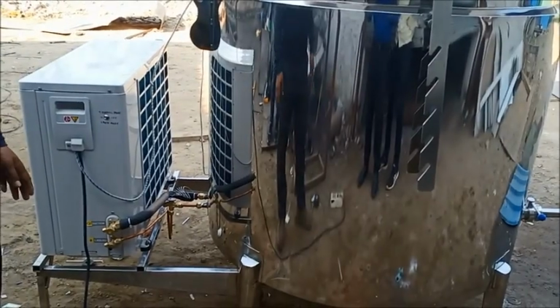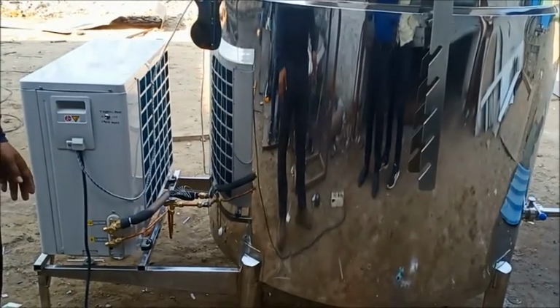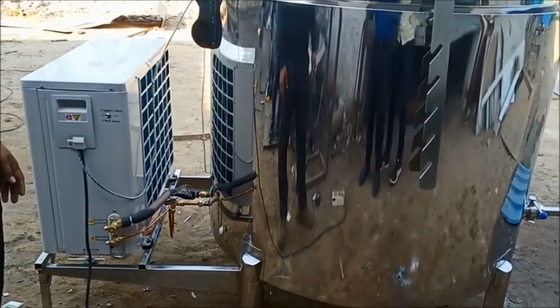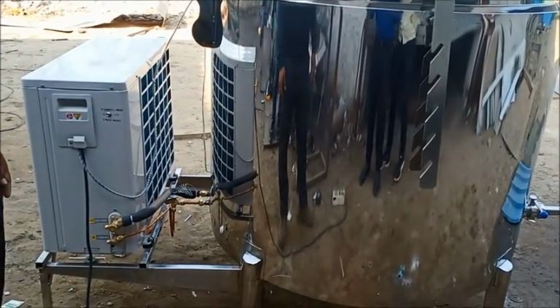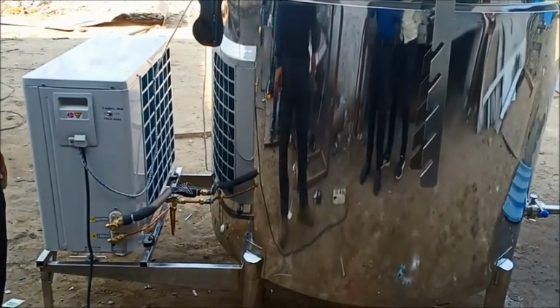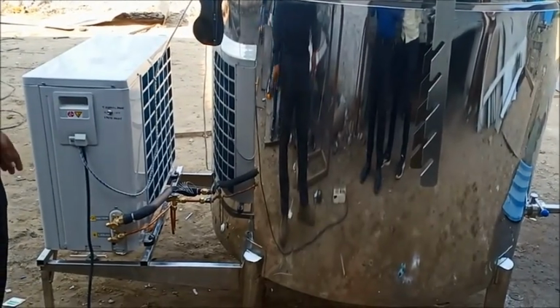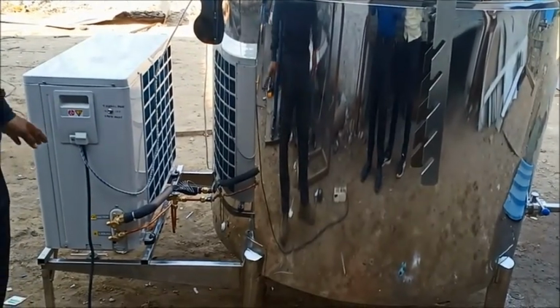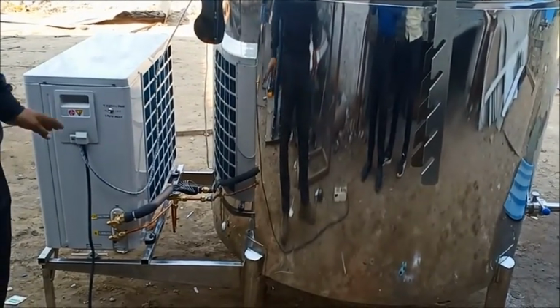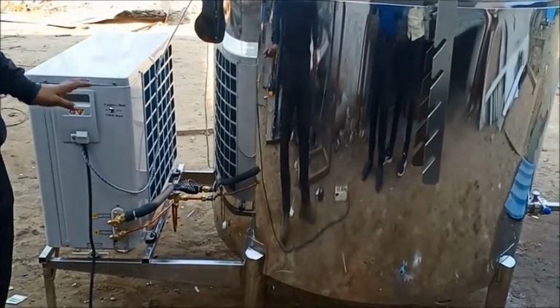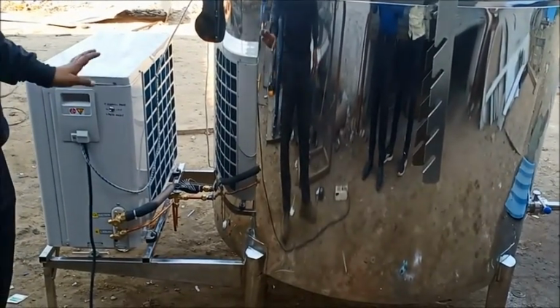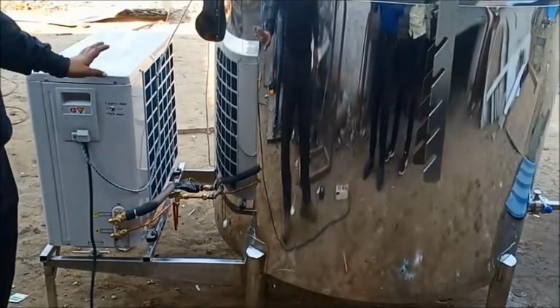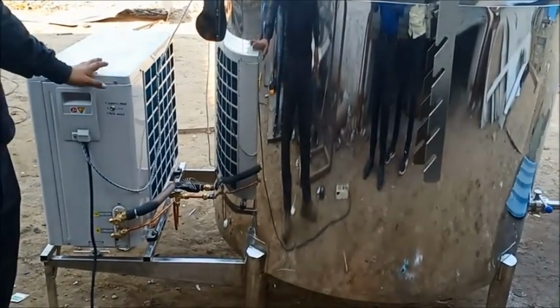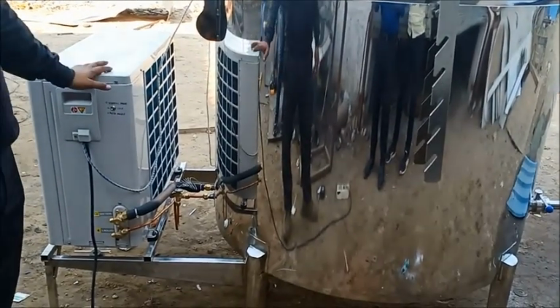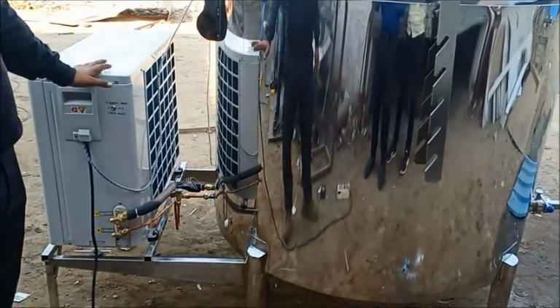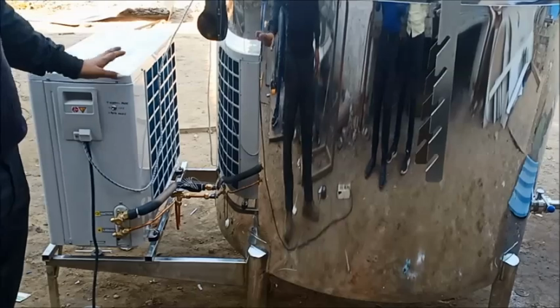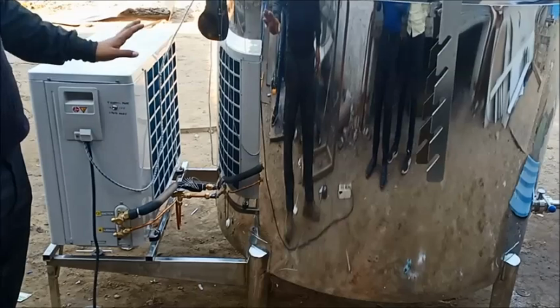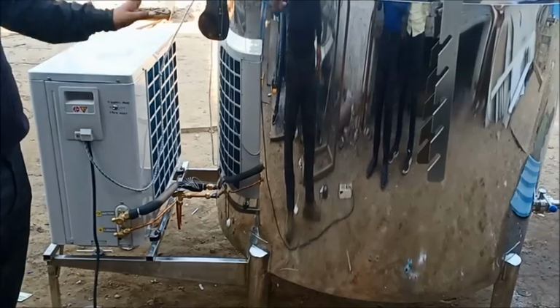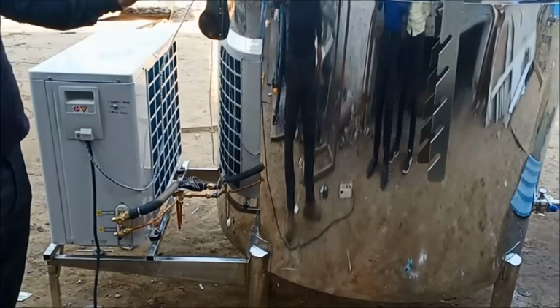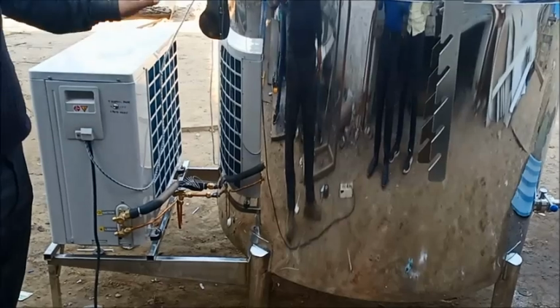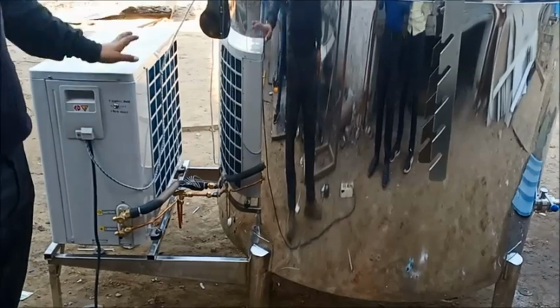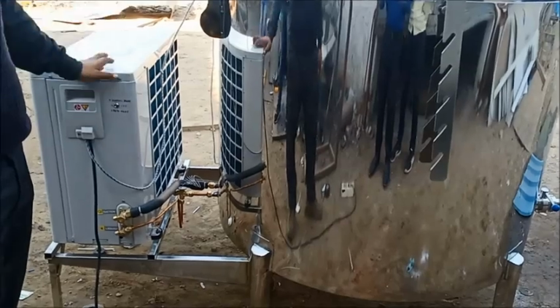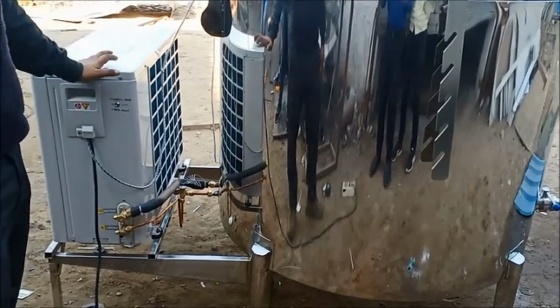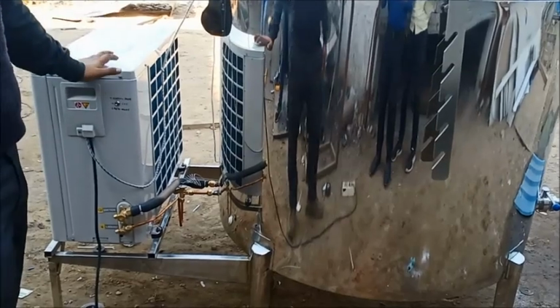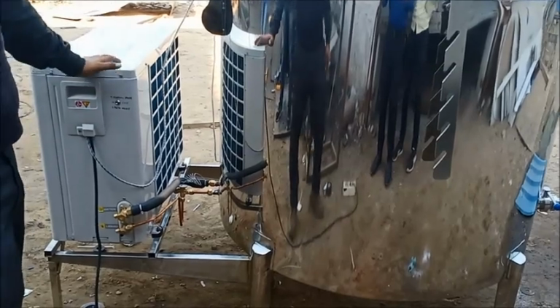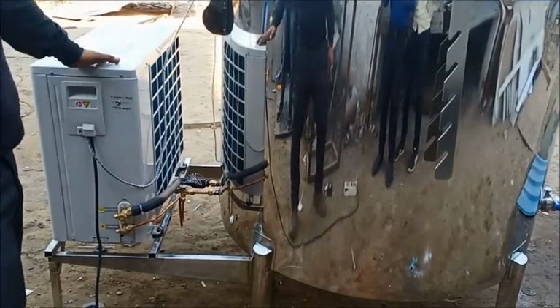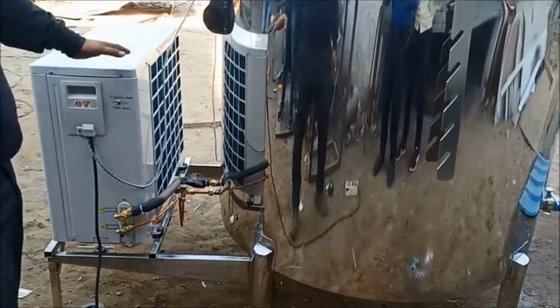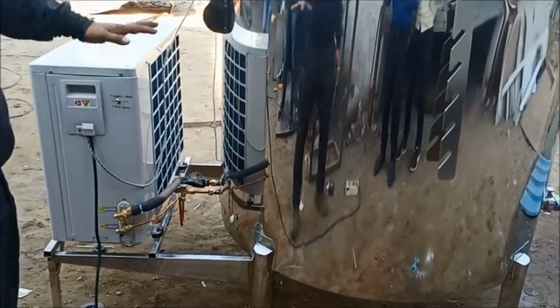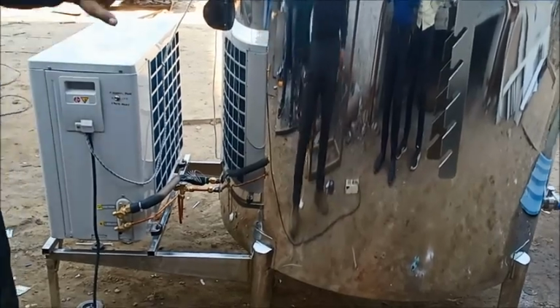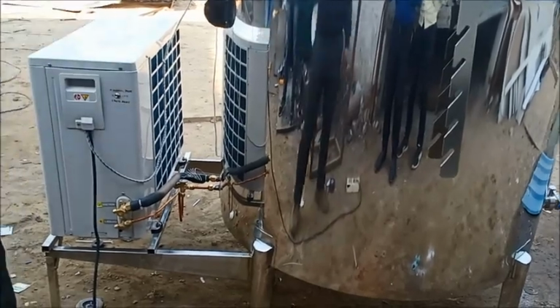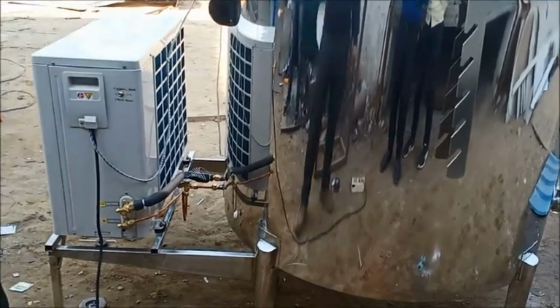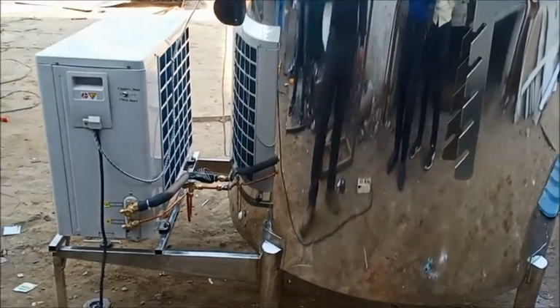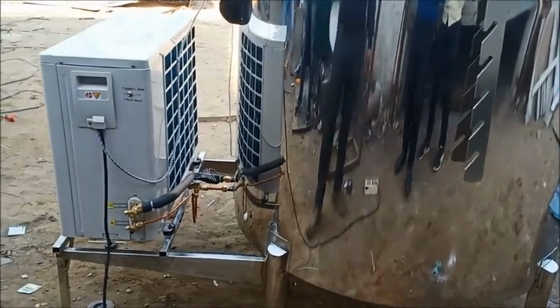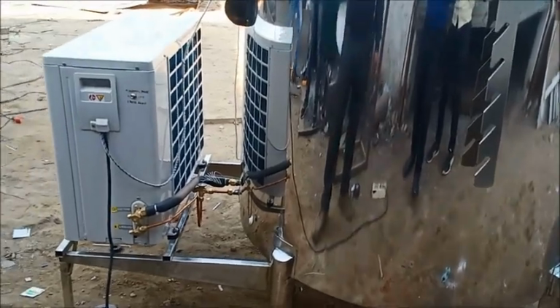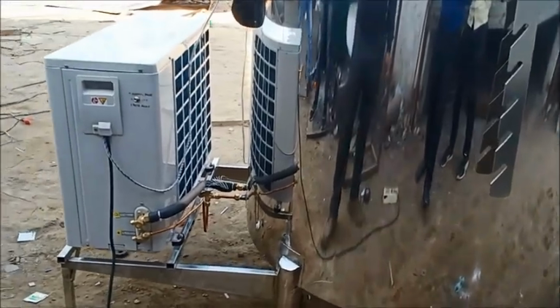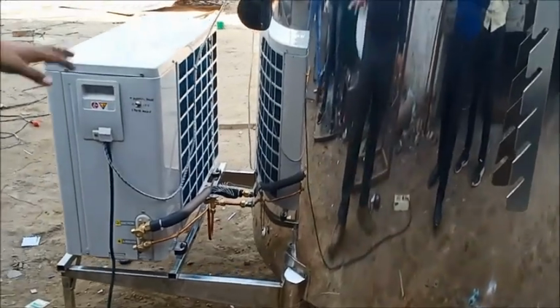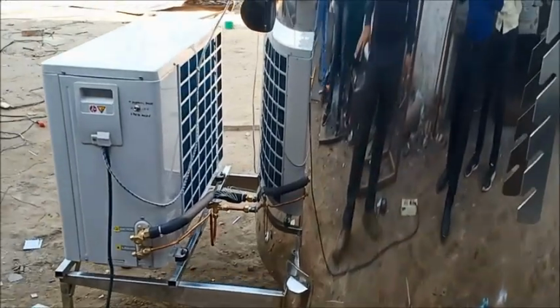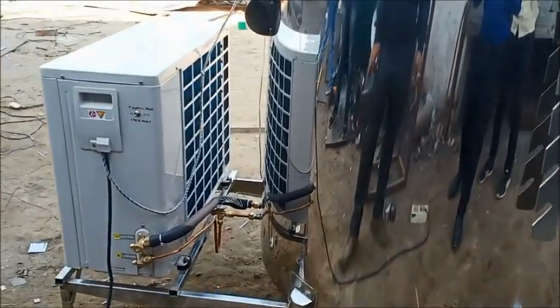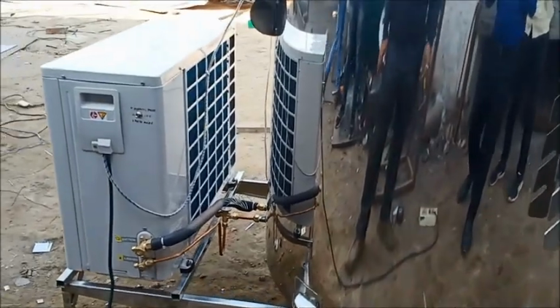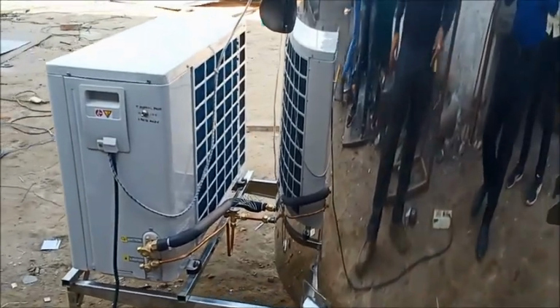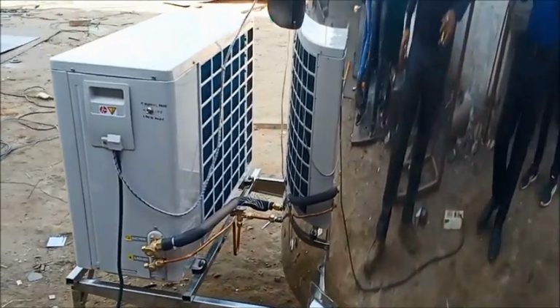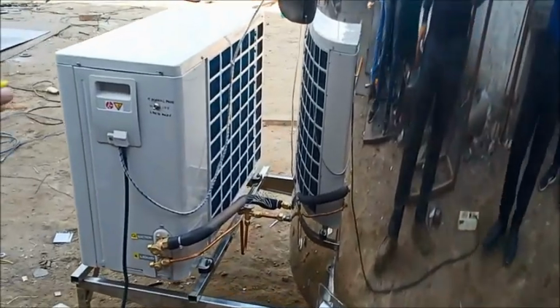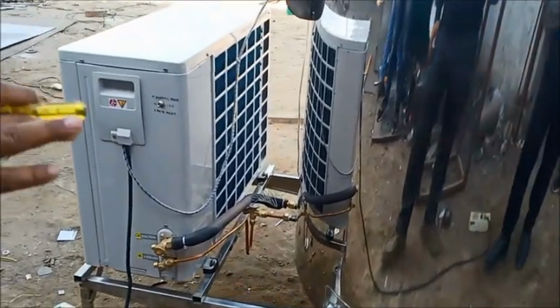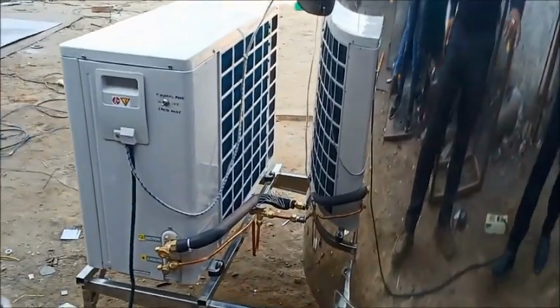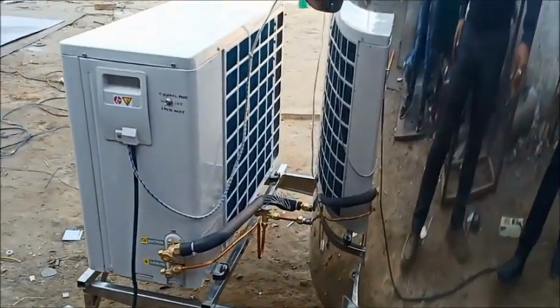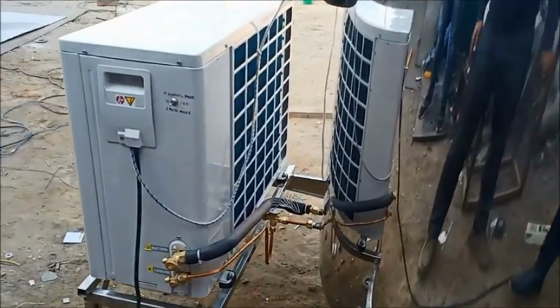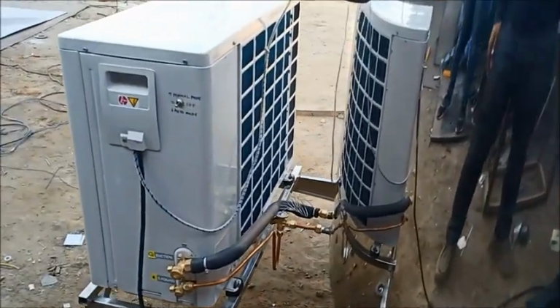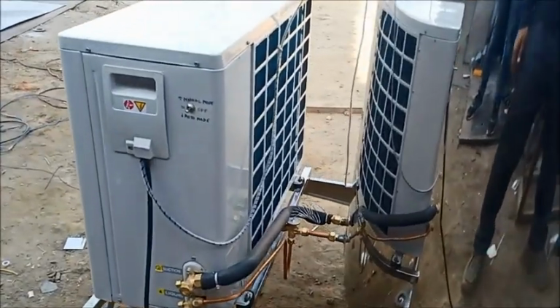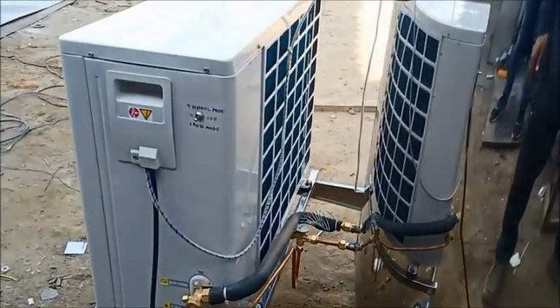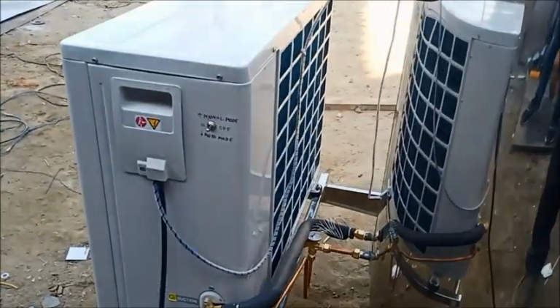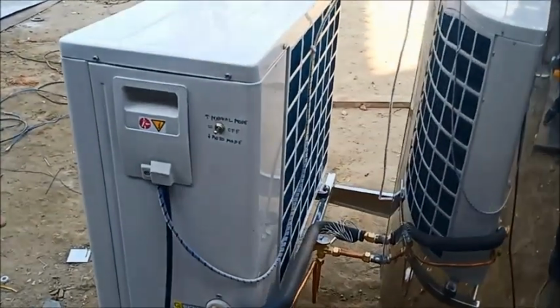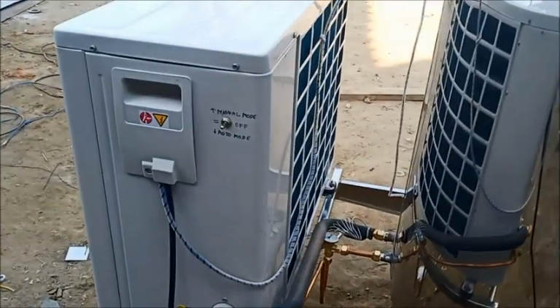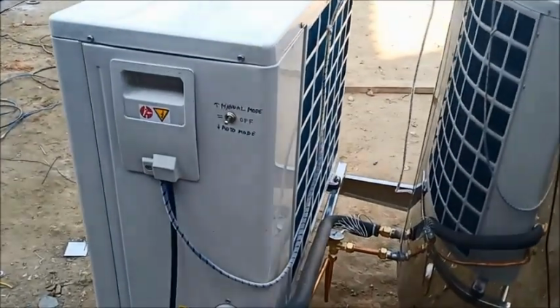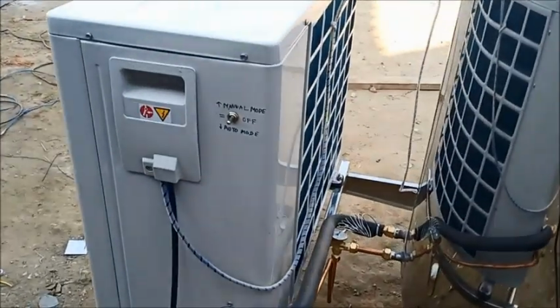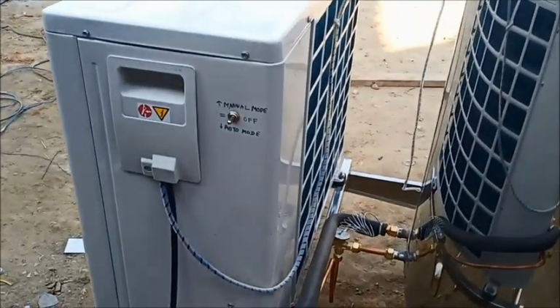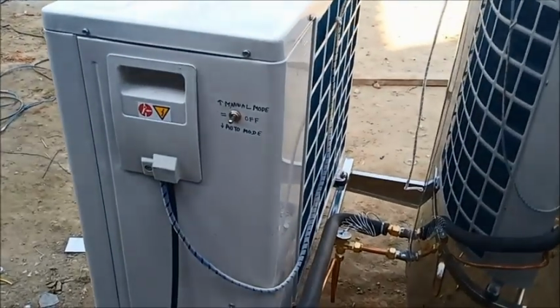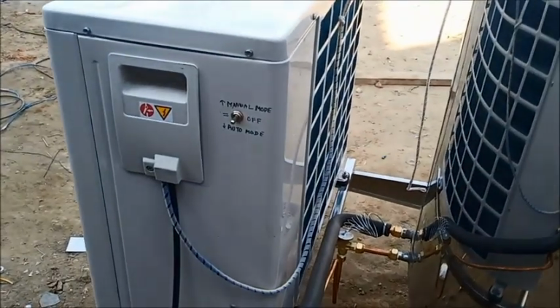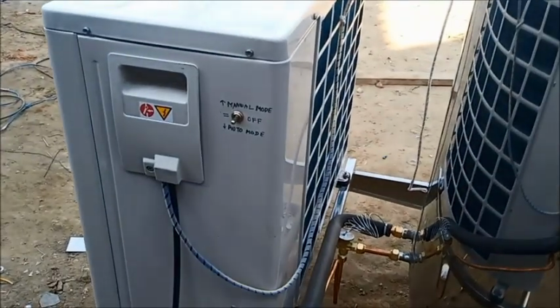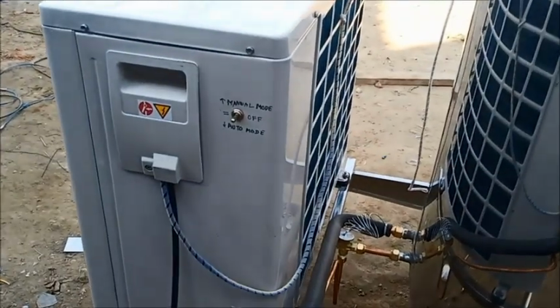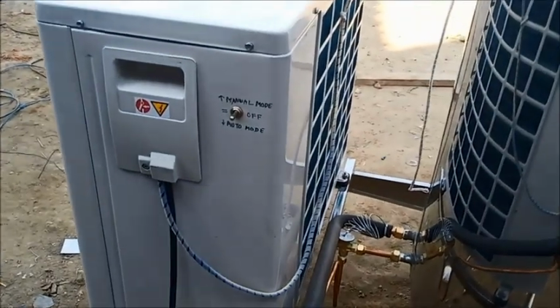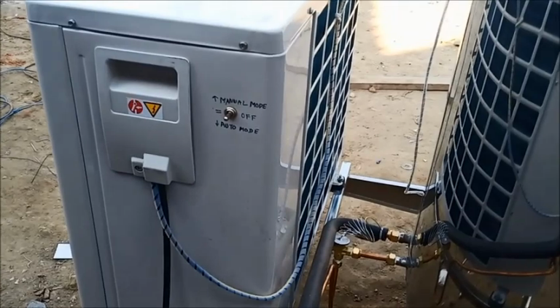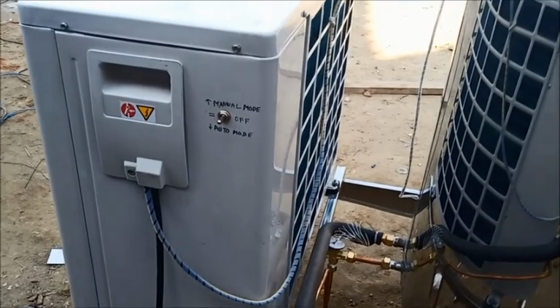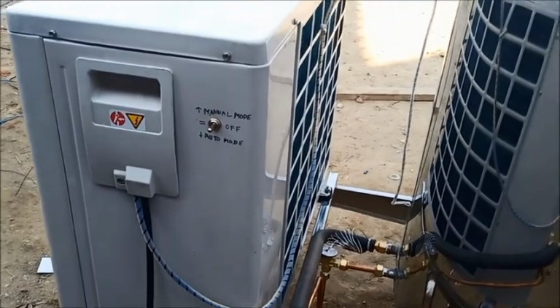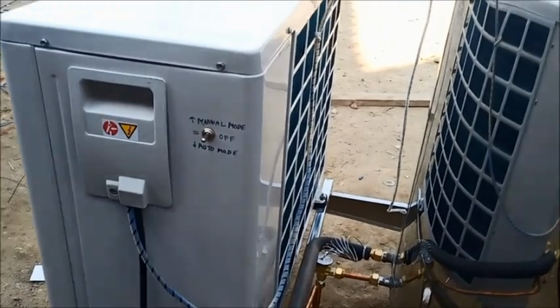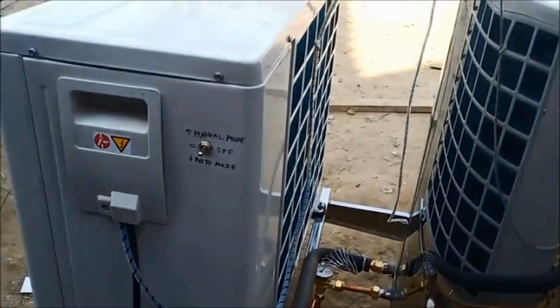This is a 1000L BMC model, which is a bulk milk cooler and chilling tank. This is the outdoor unit.